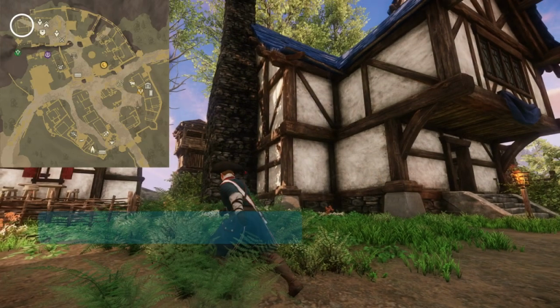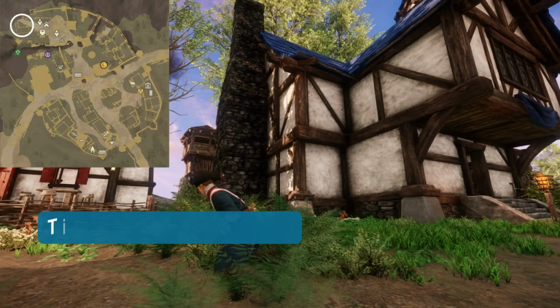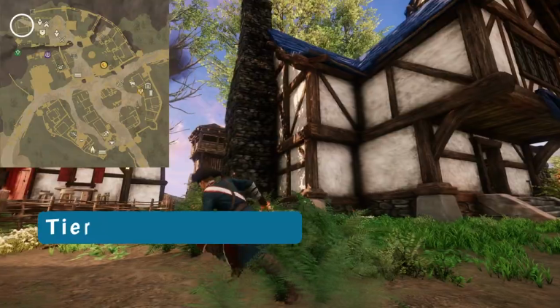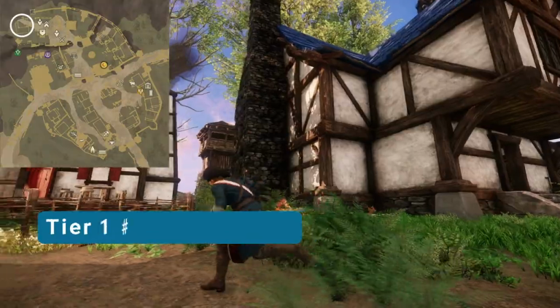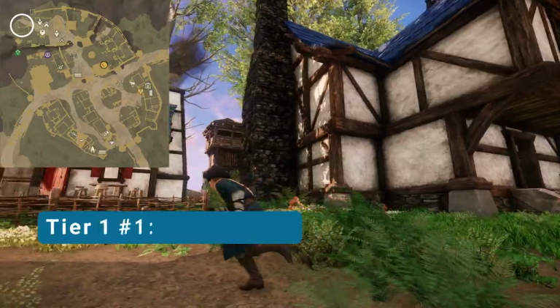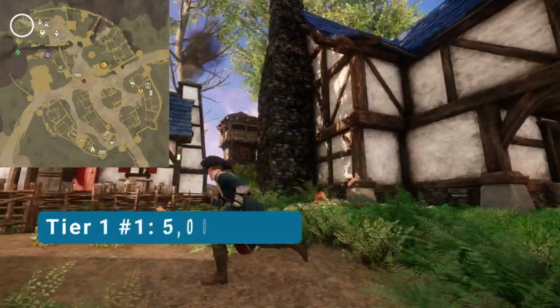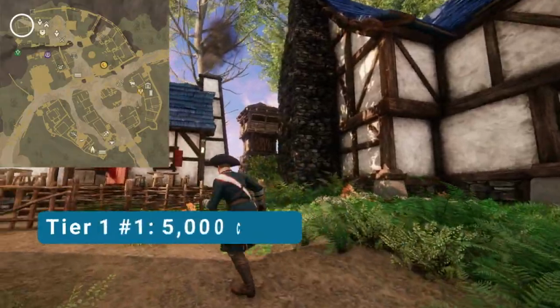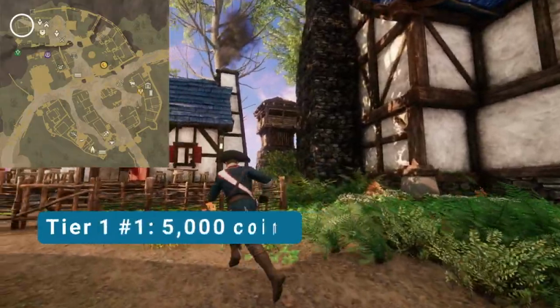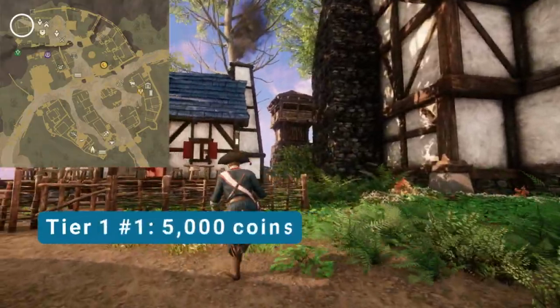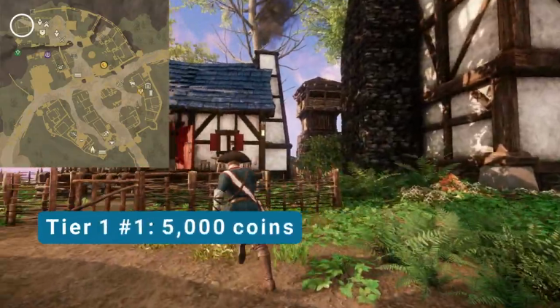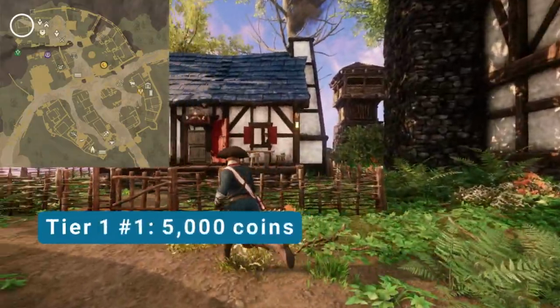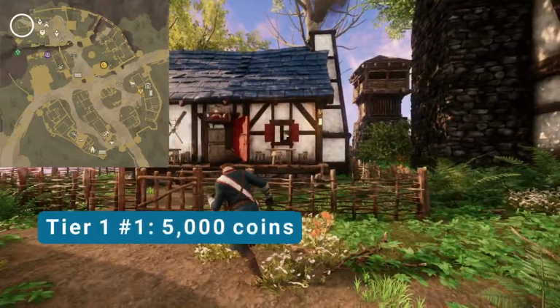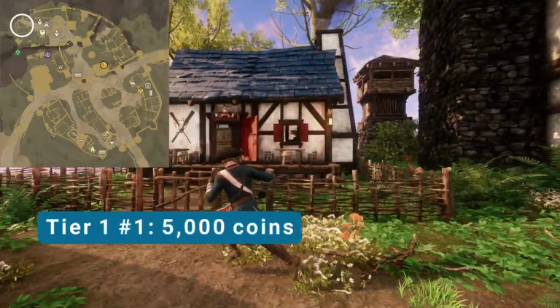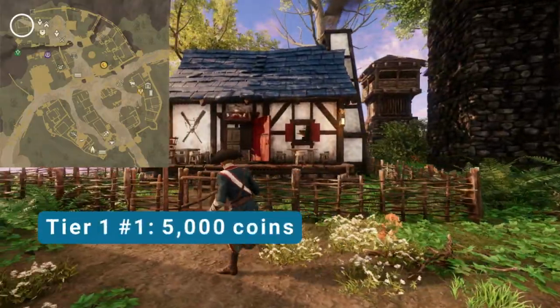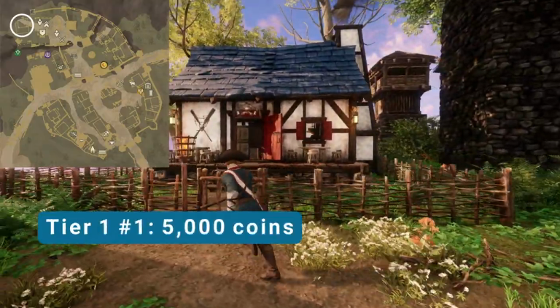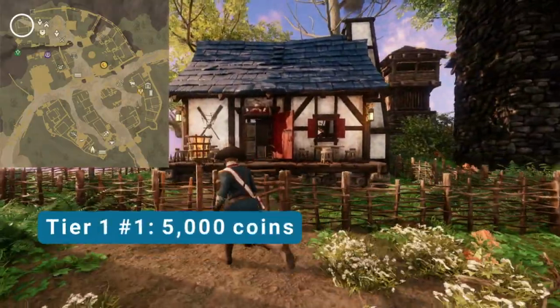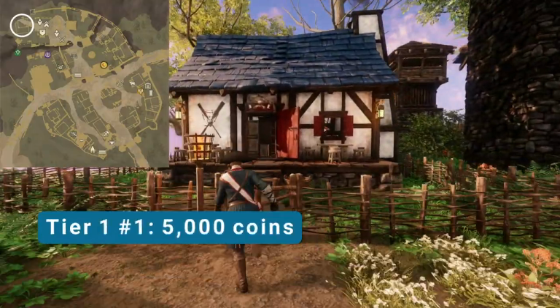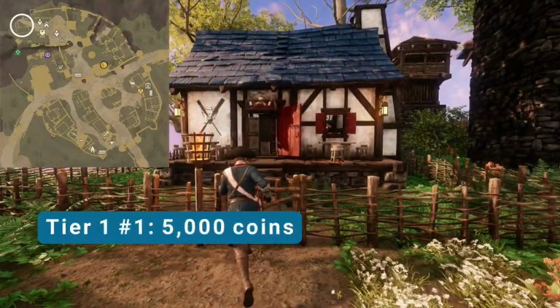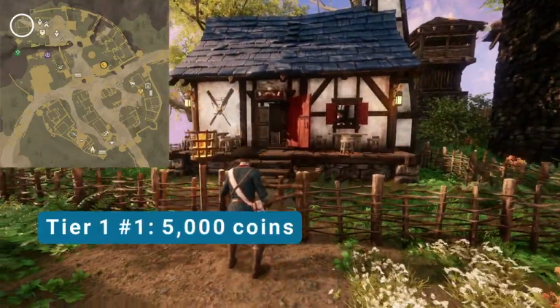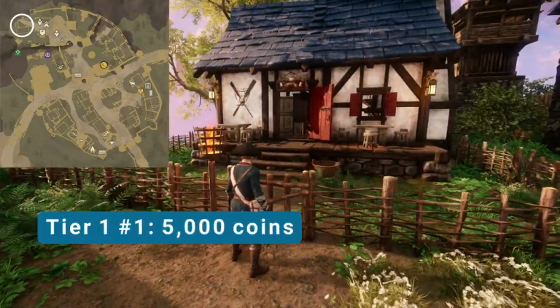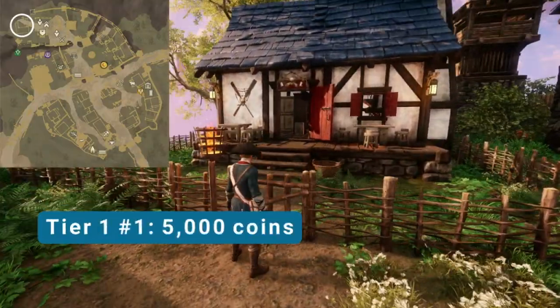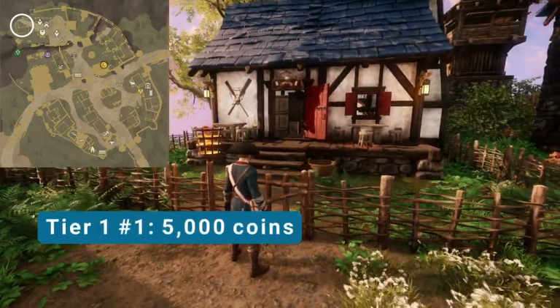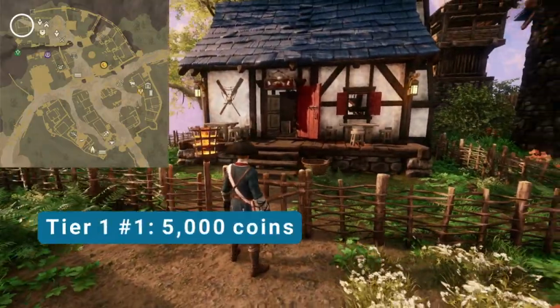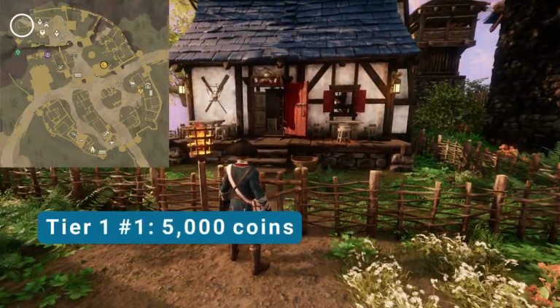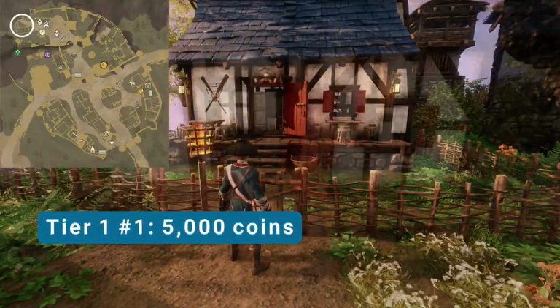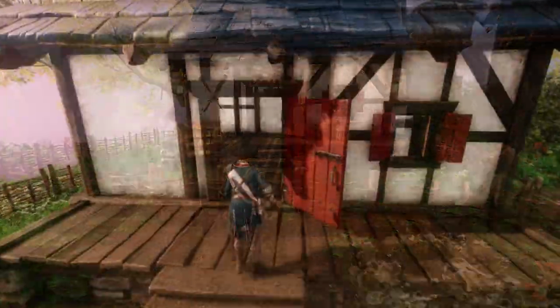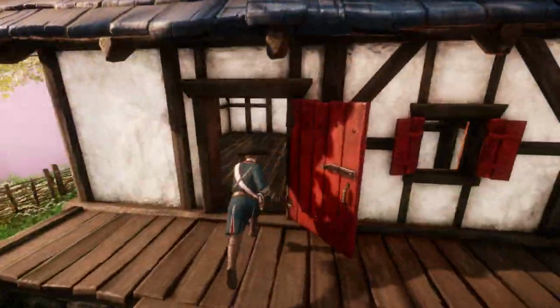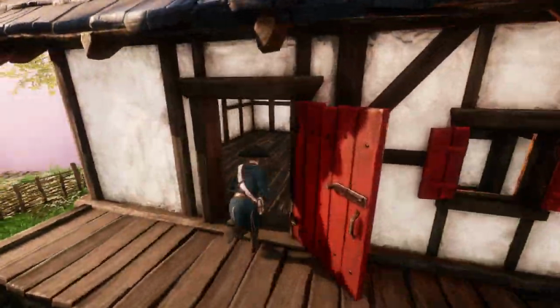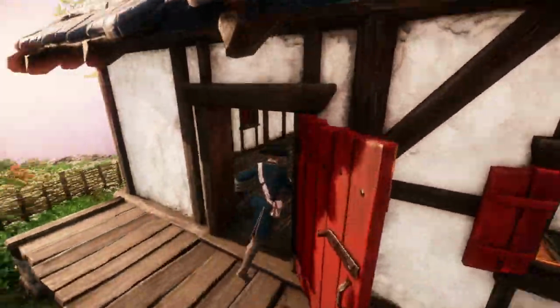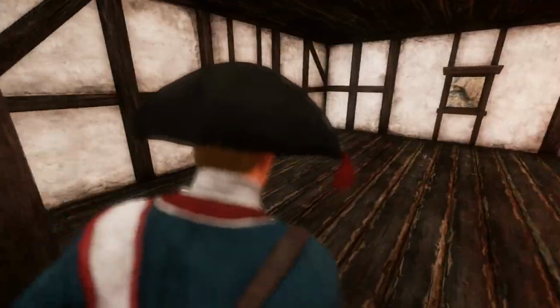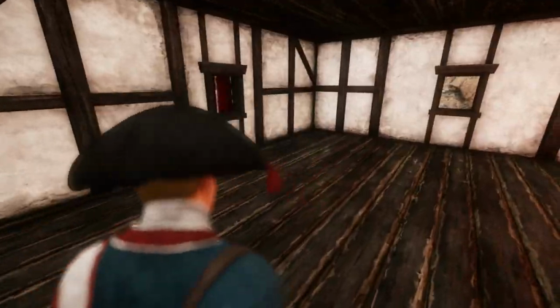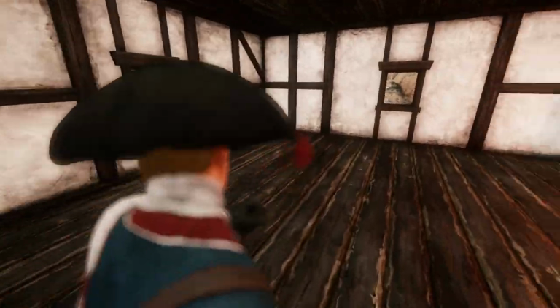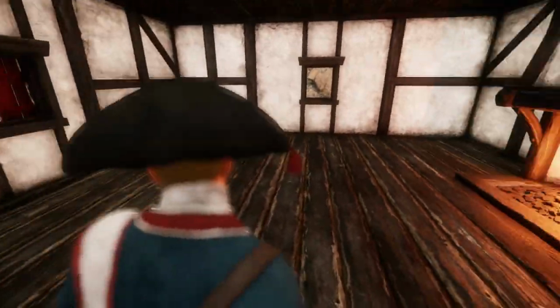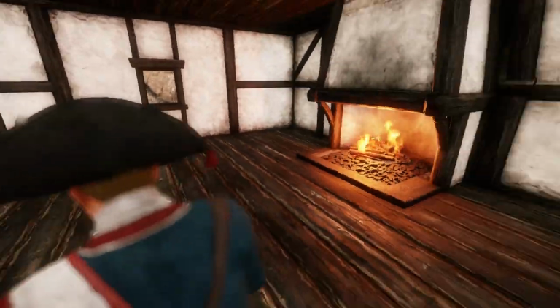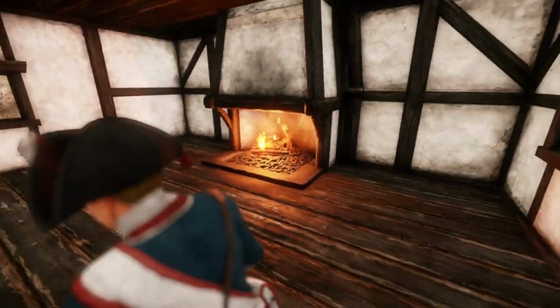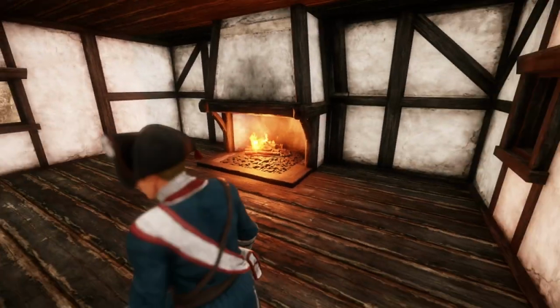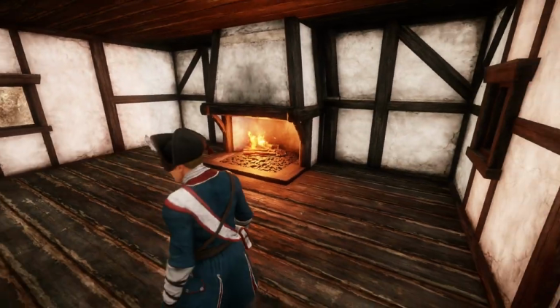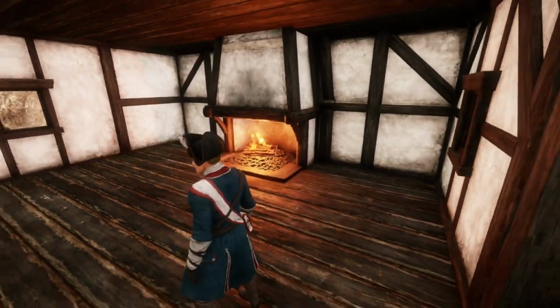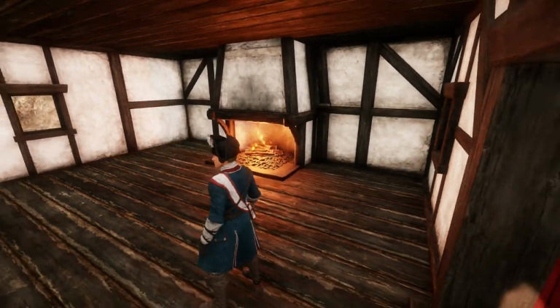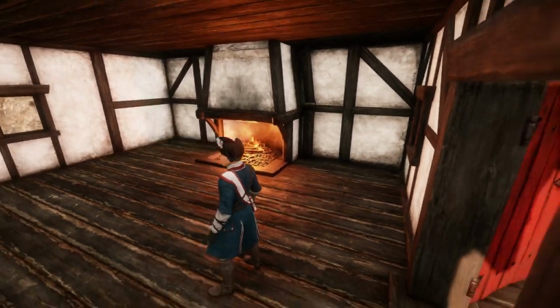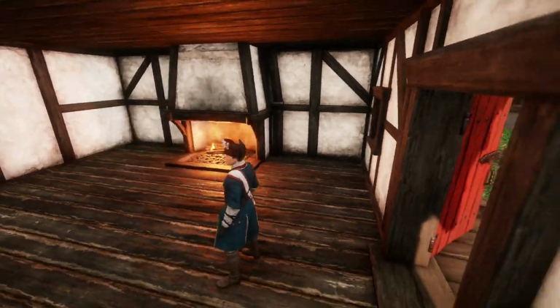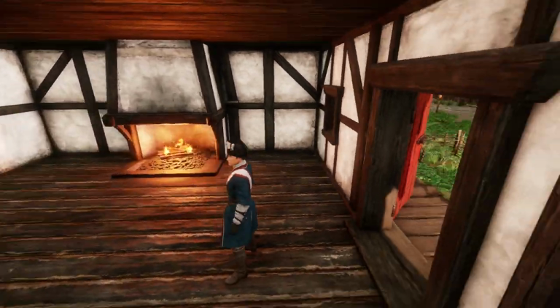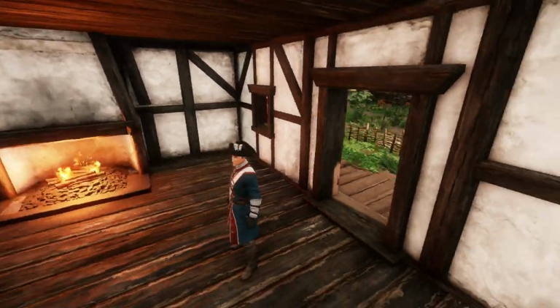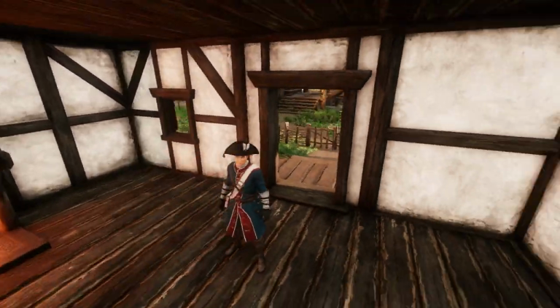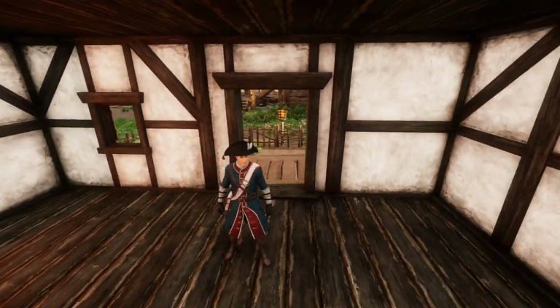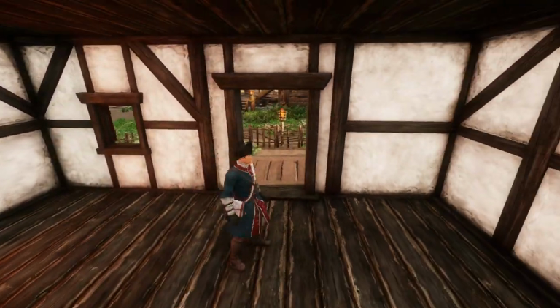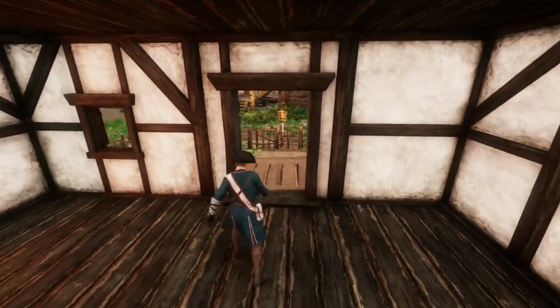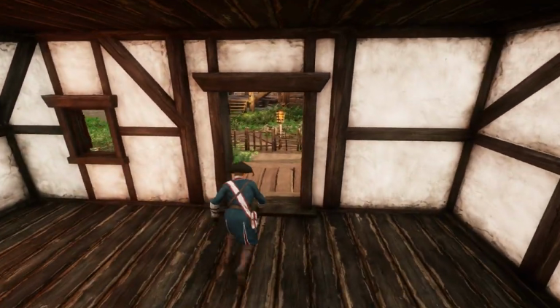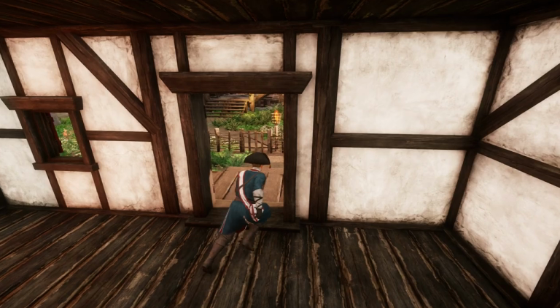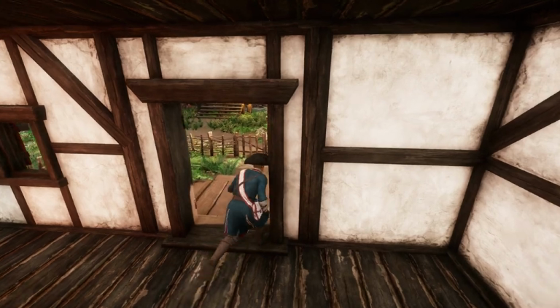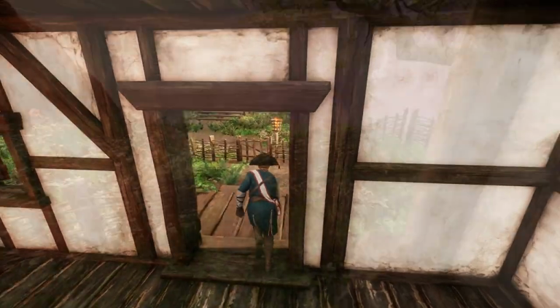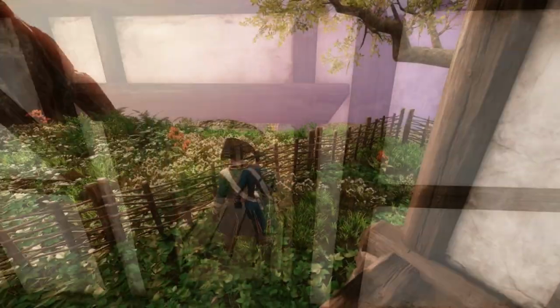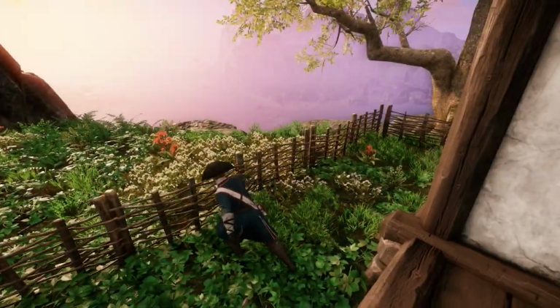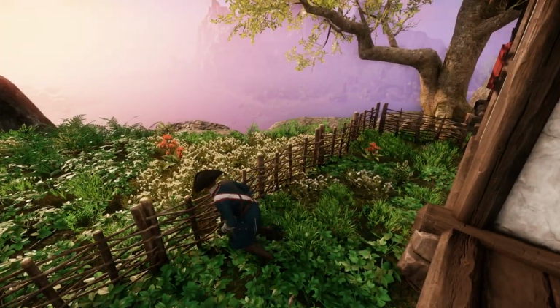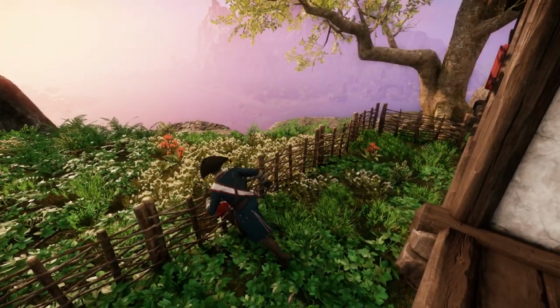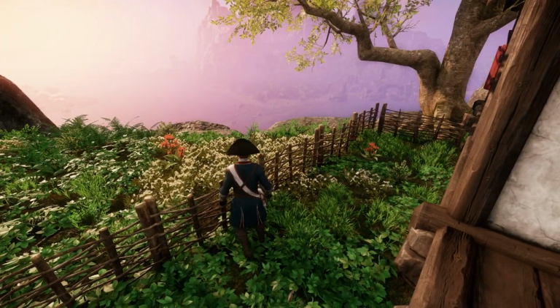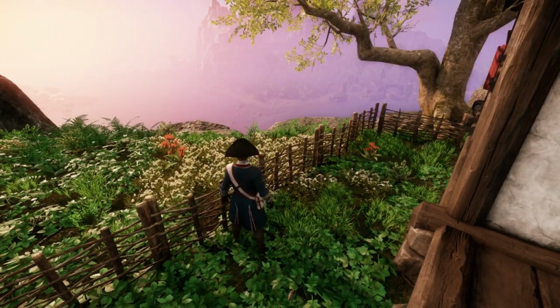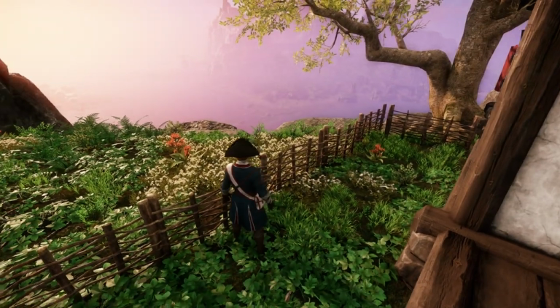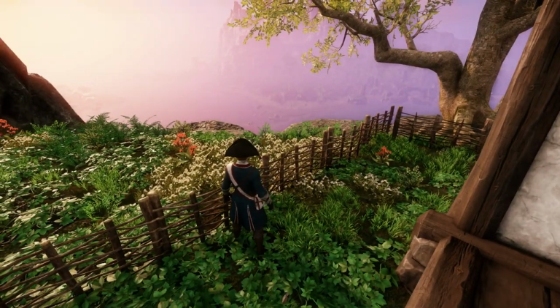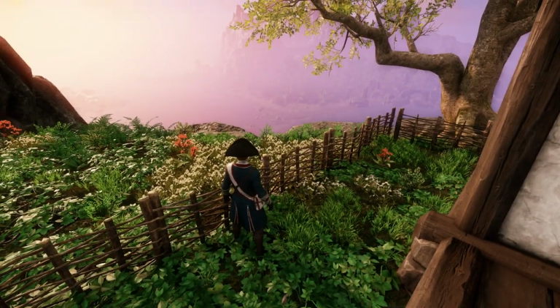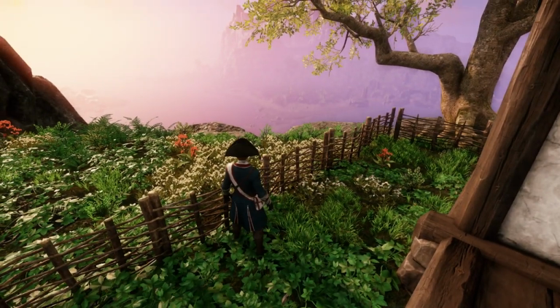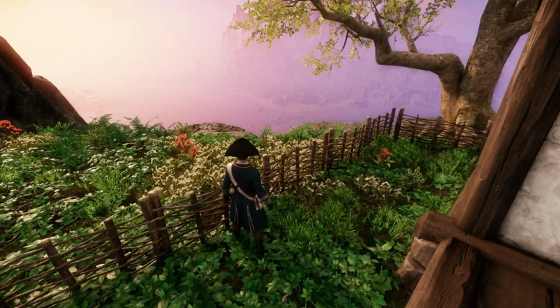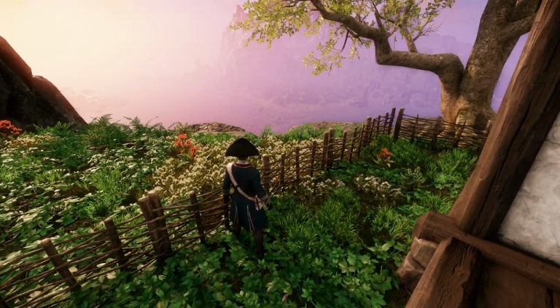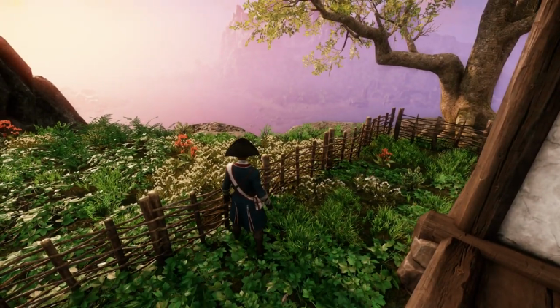Let's start by looking at the tier one houses. The first house is right next to the town hall up on the hill. Inside you'll see it's a very small one-room house, but it has a great view.